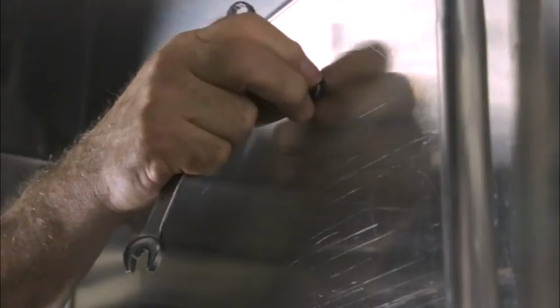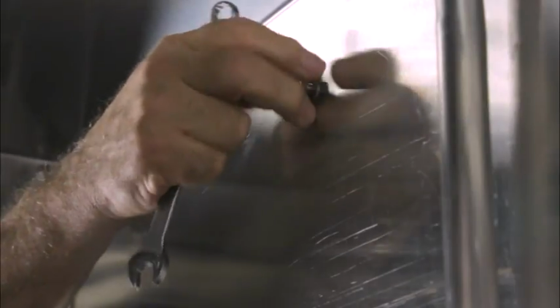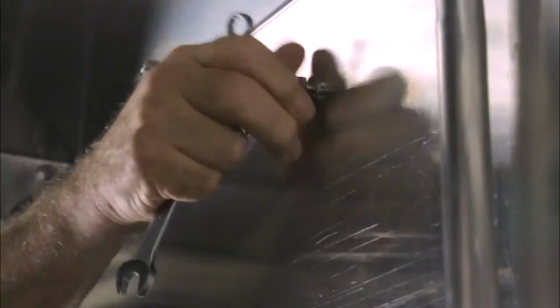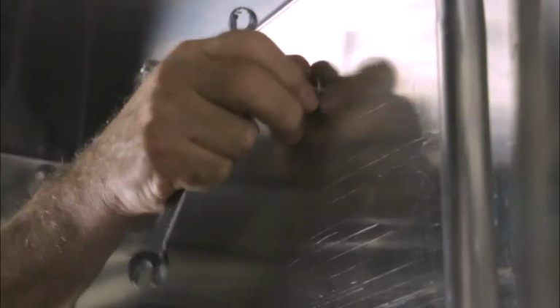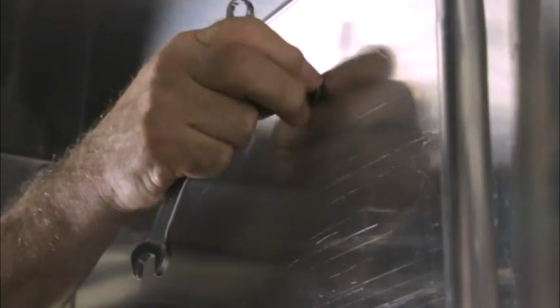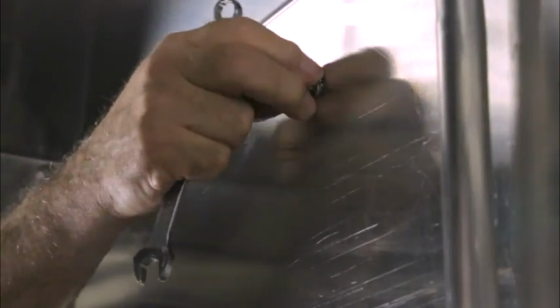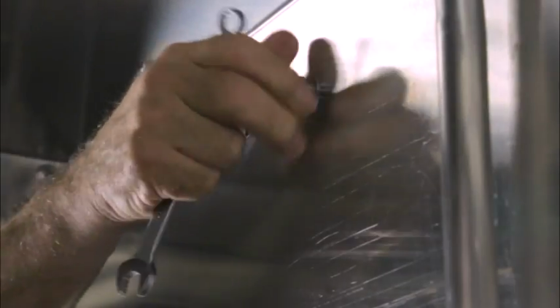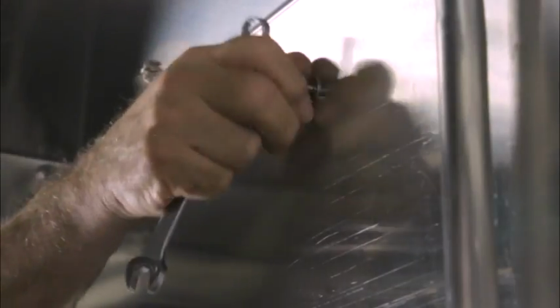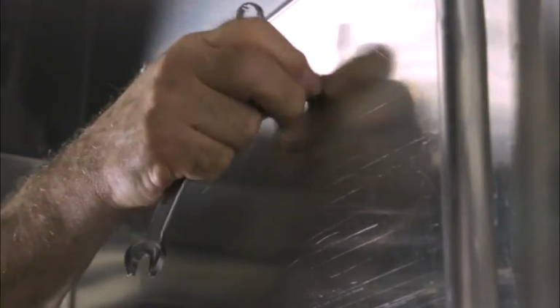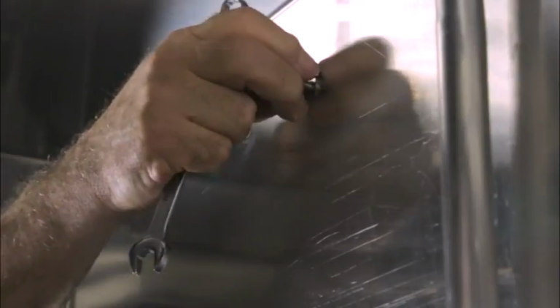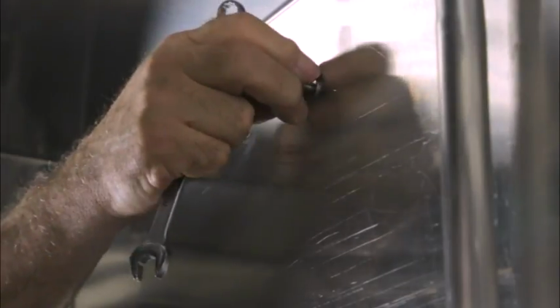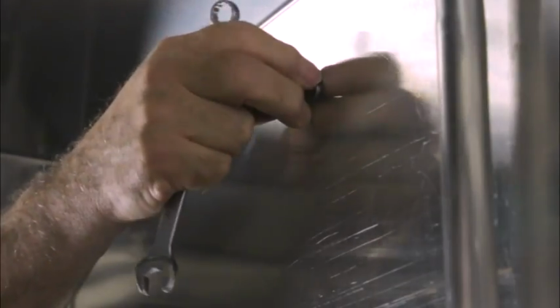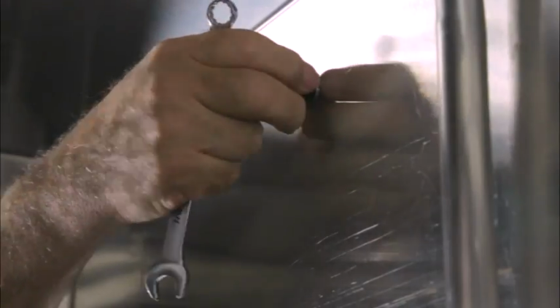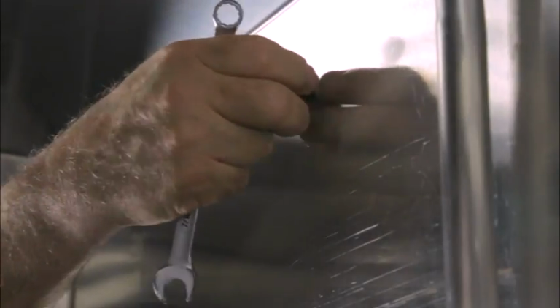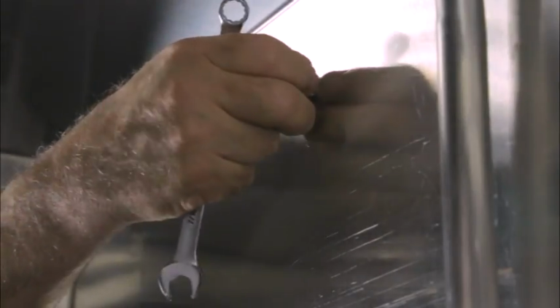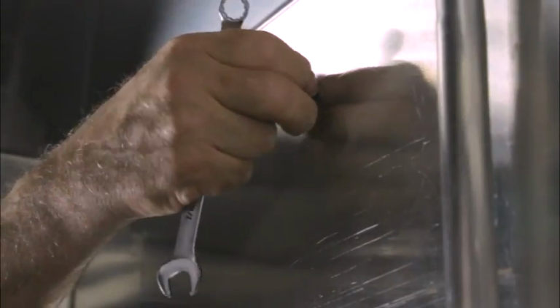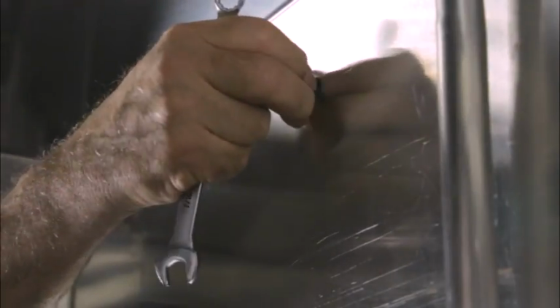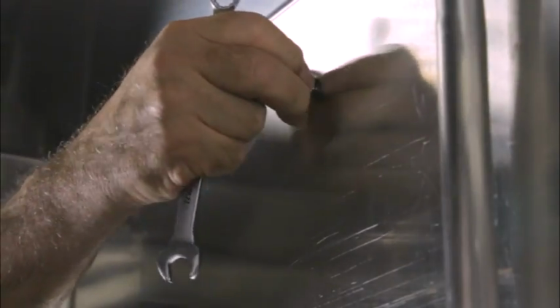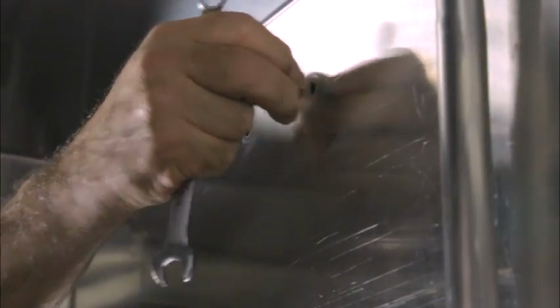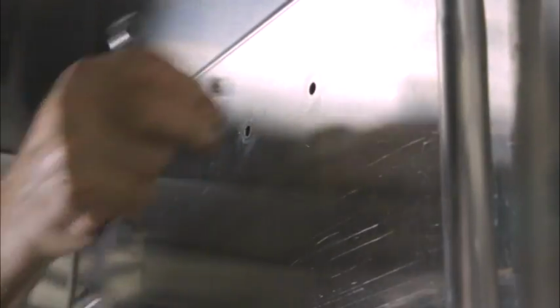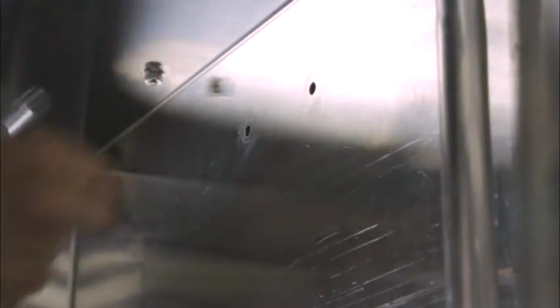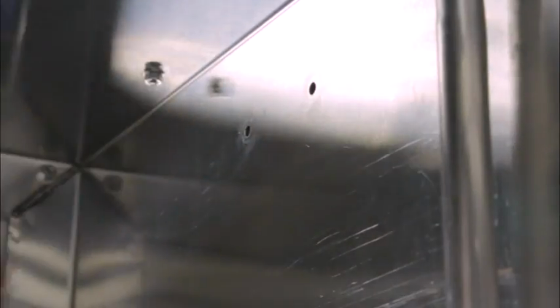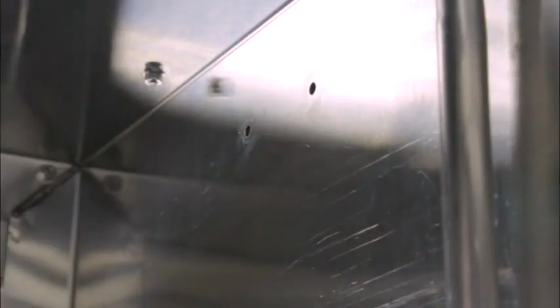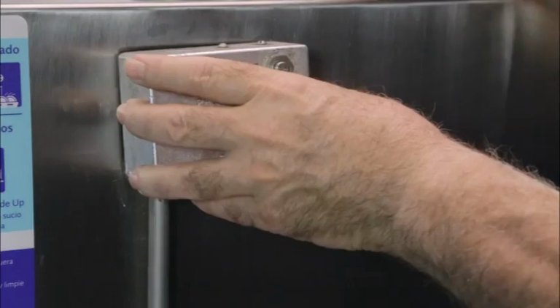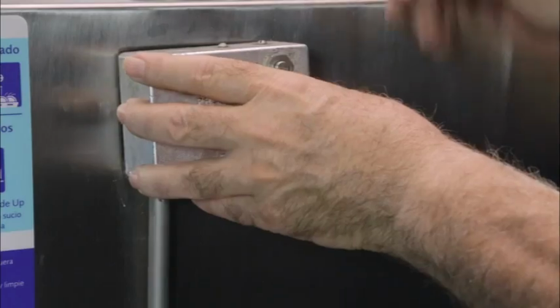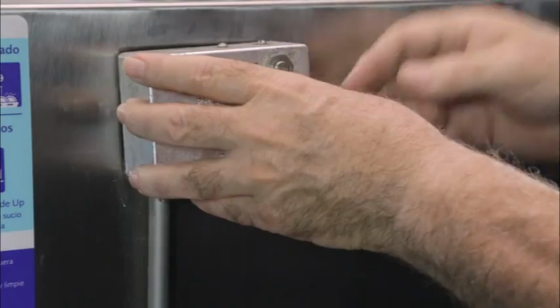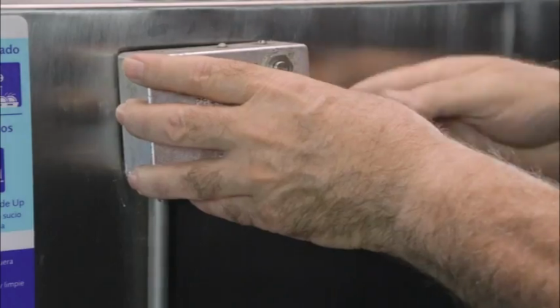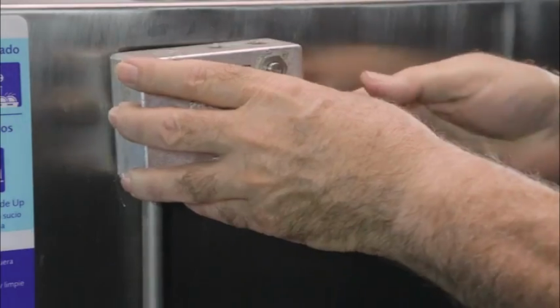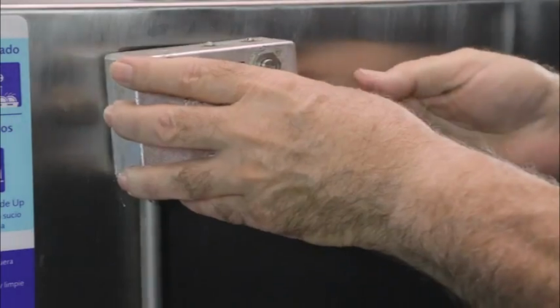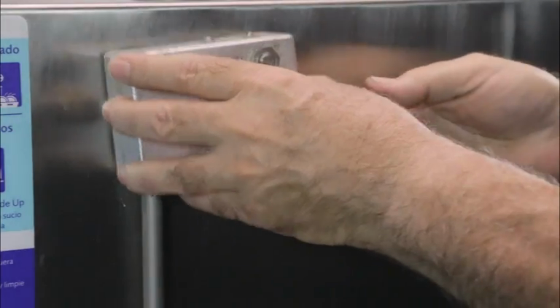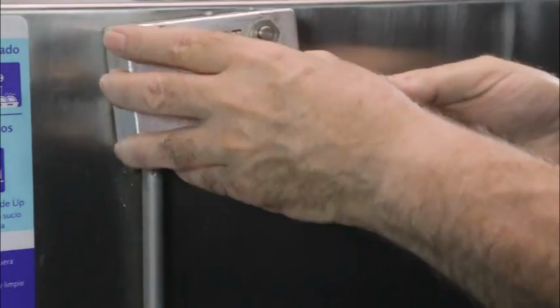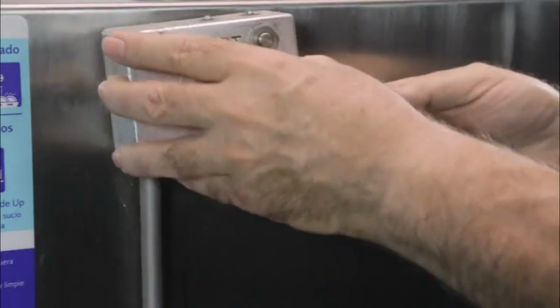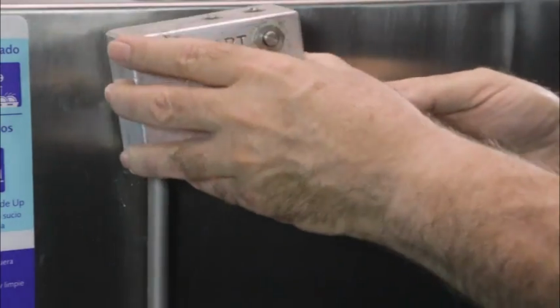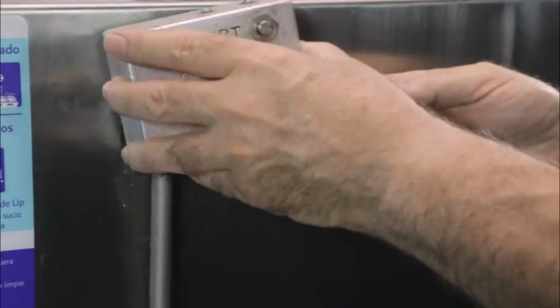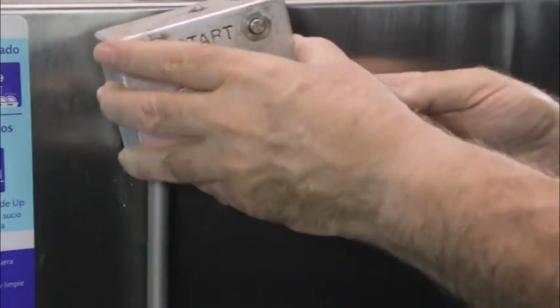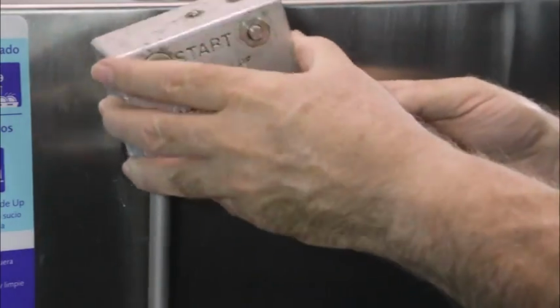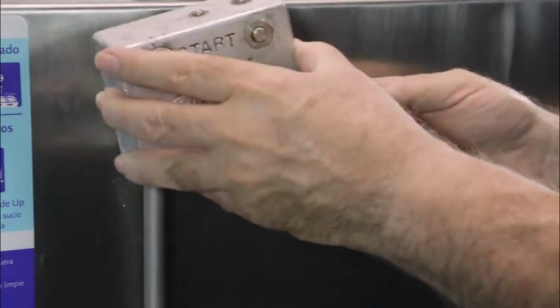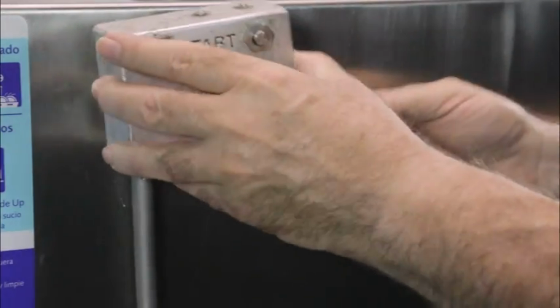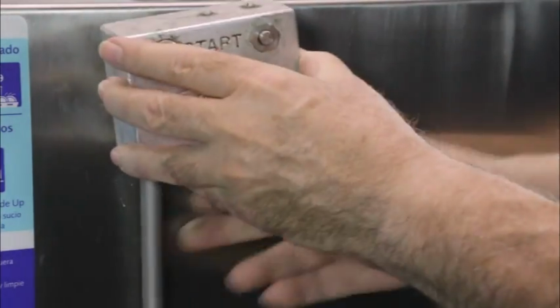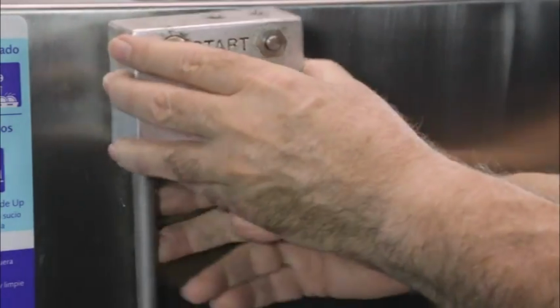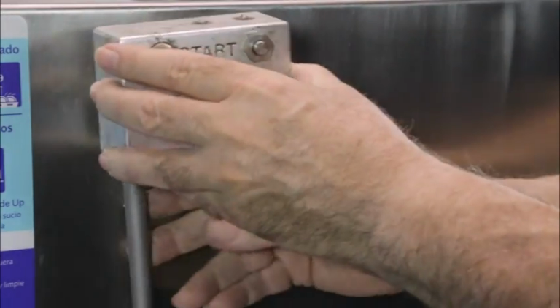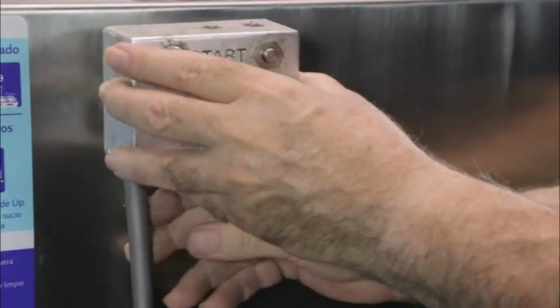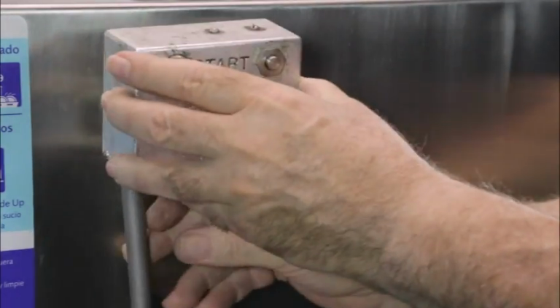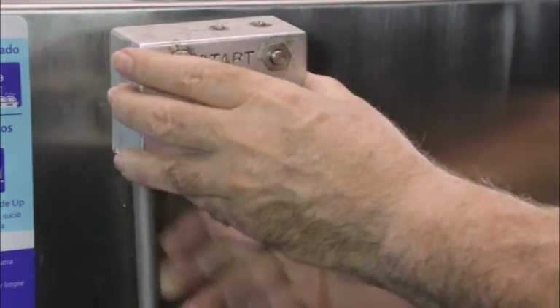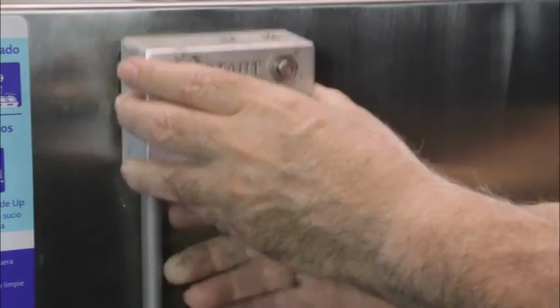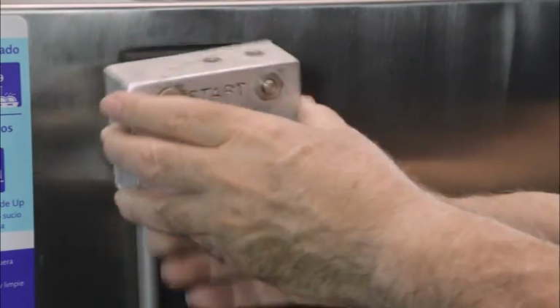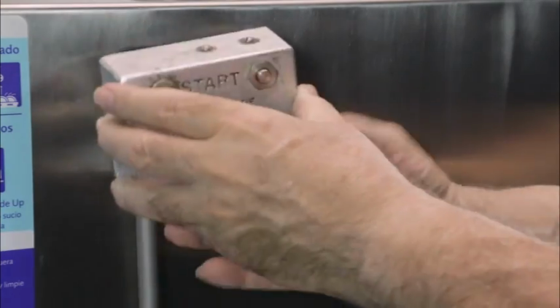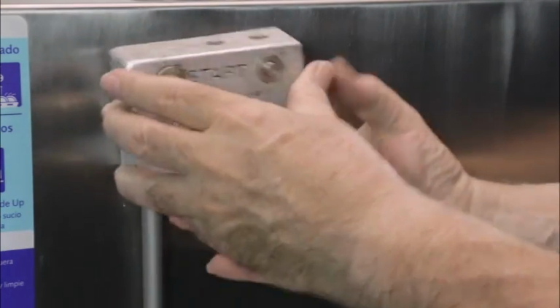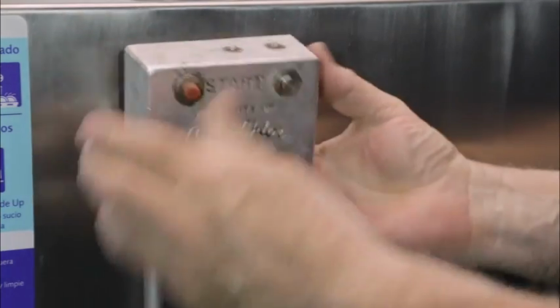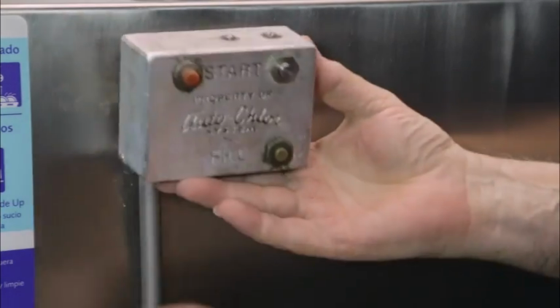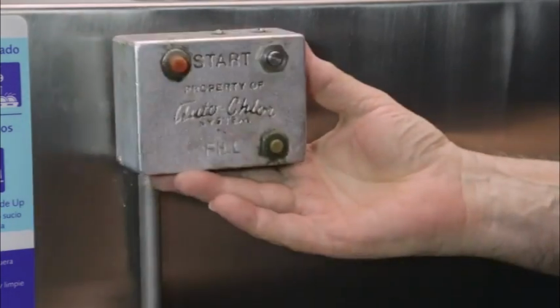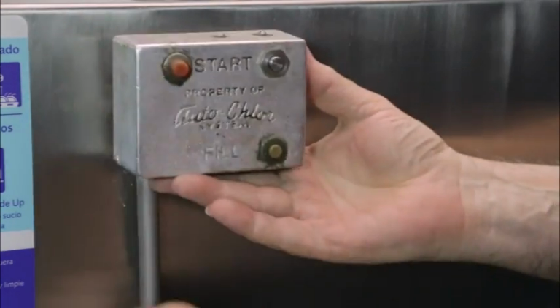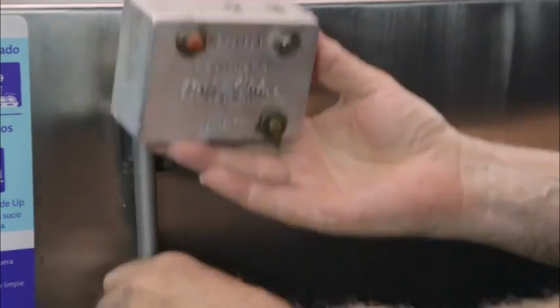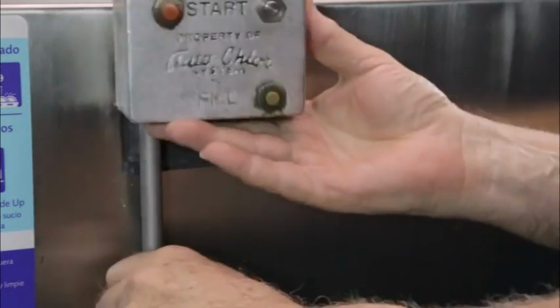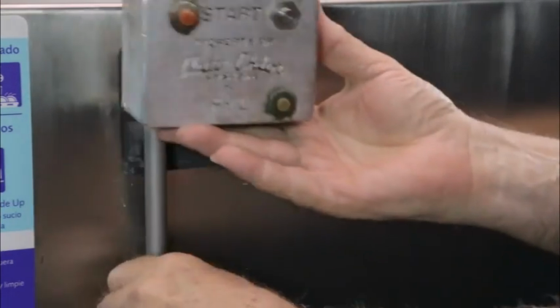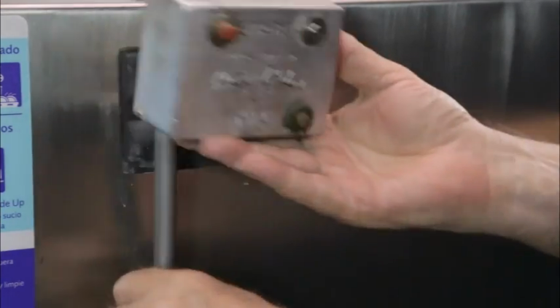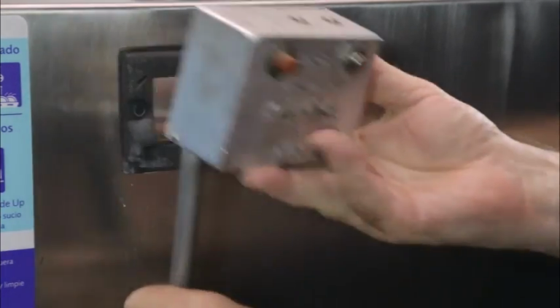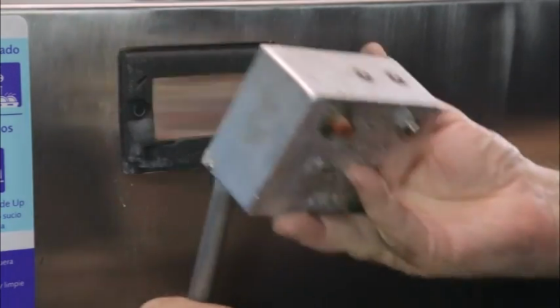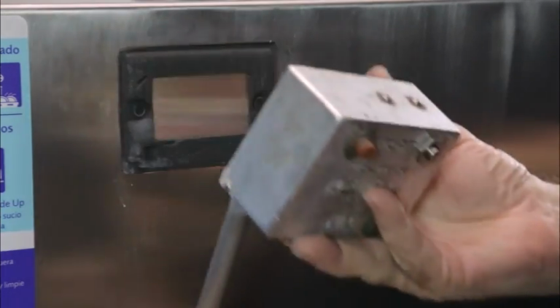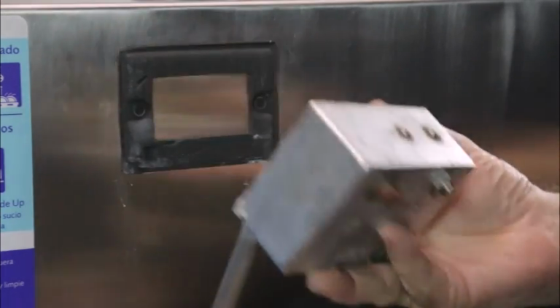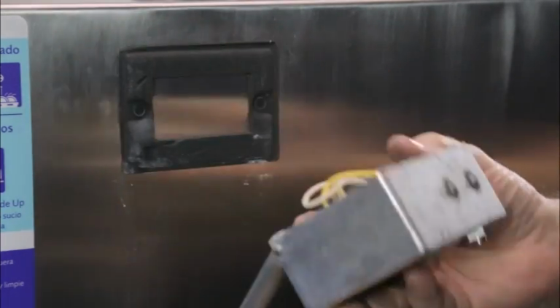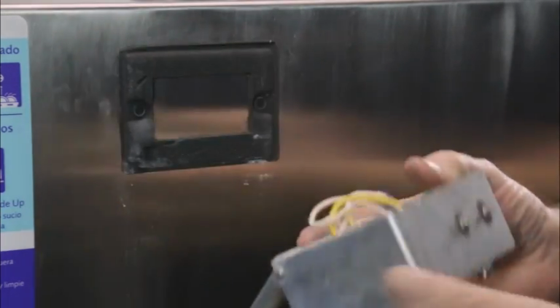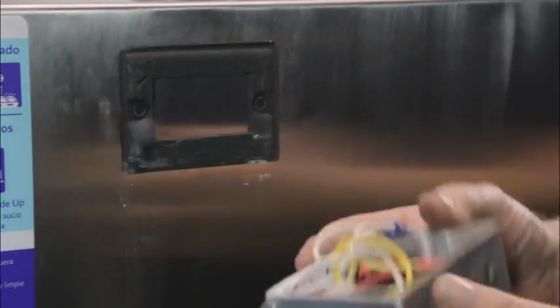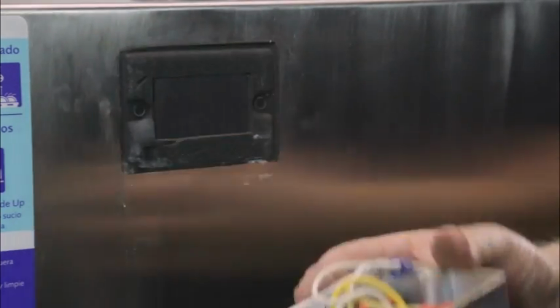On top mount machines there is no switch box. The push micro switch is inside the control box on the control box cover.